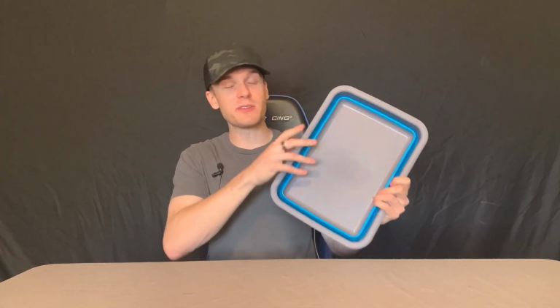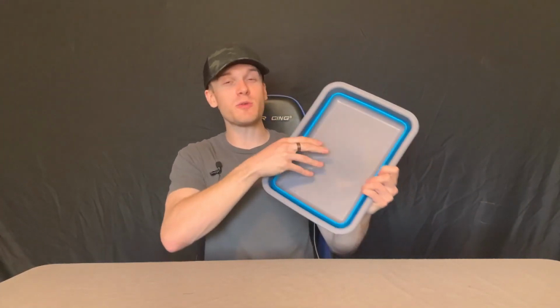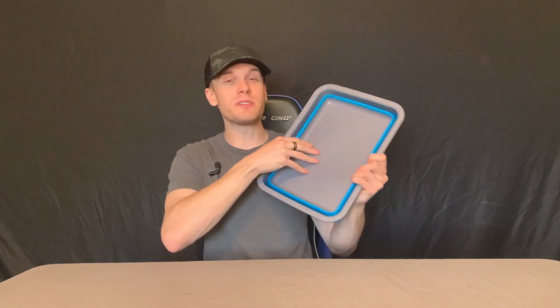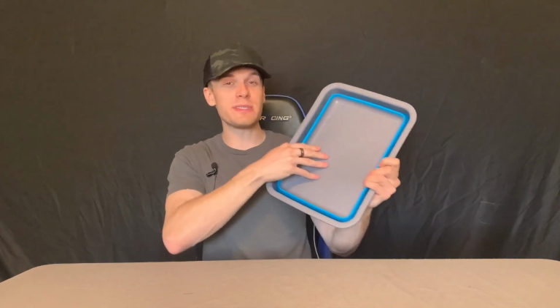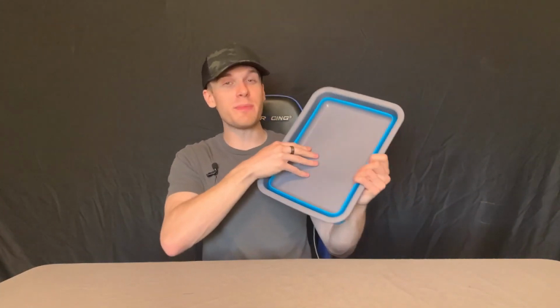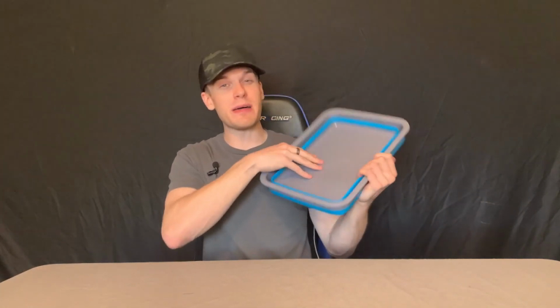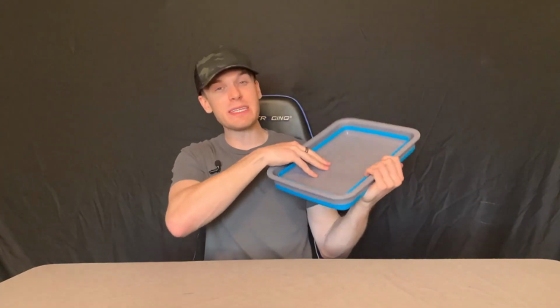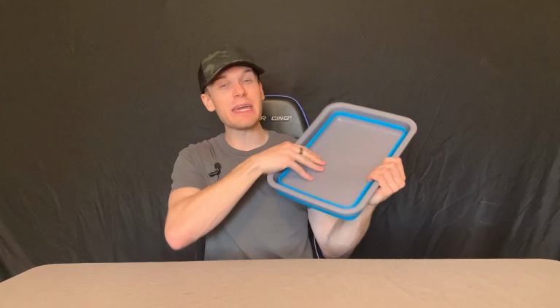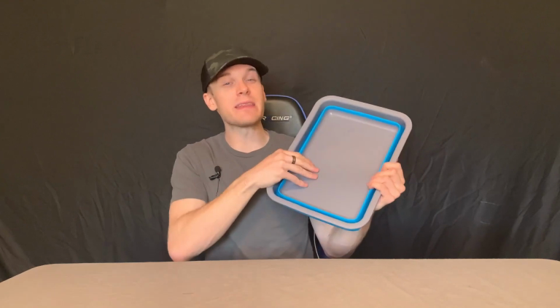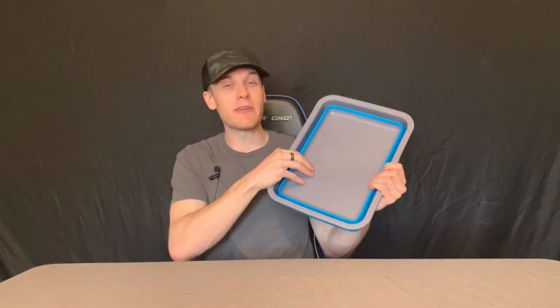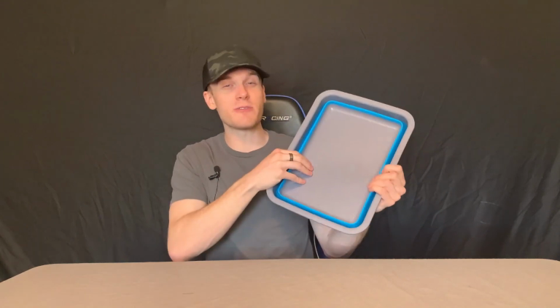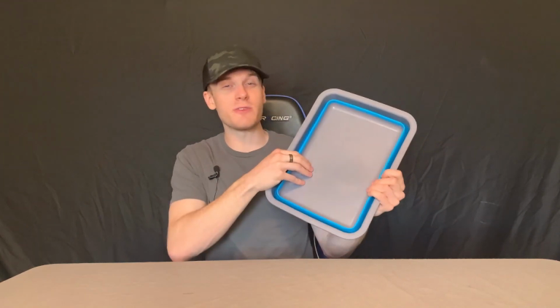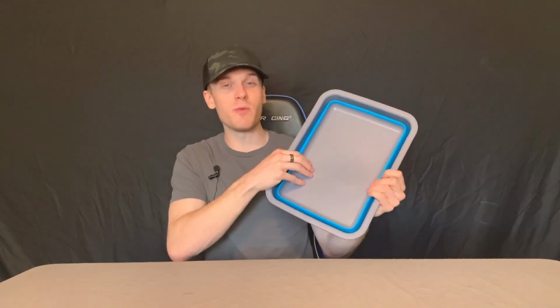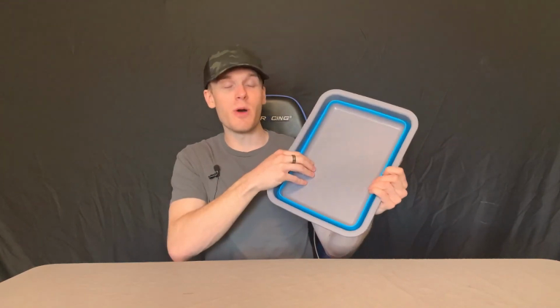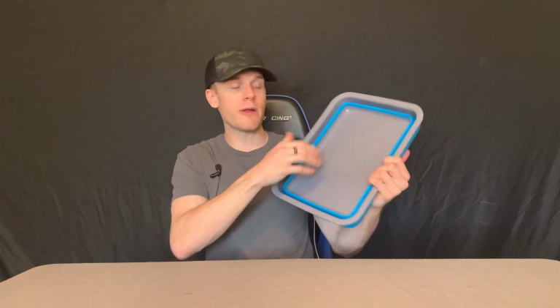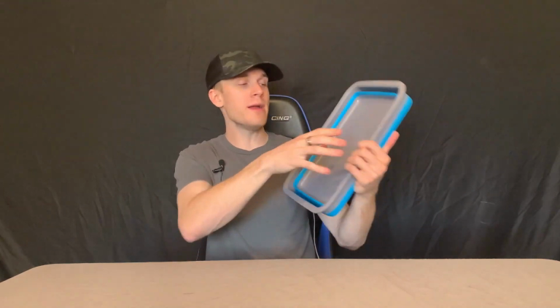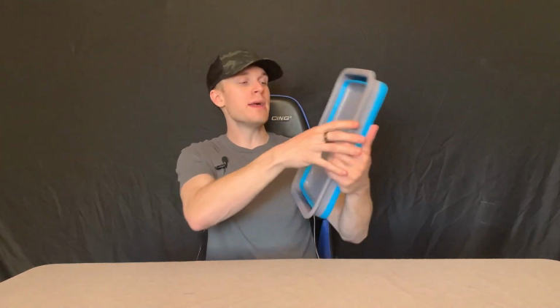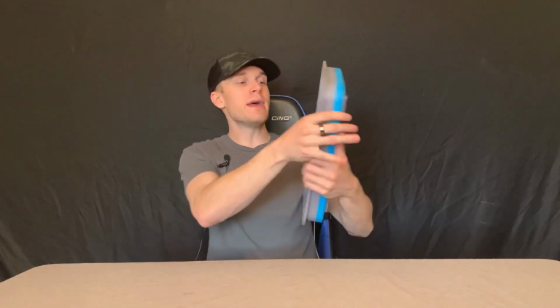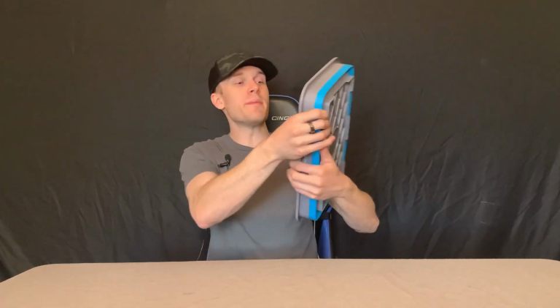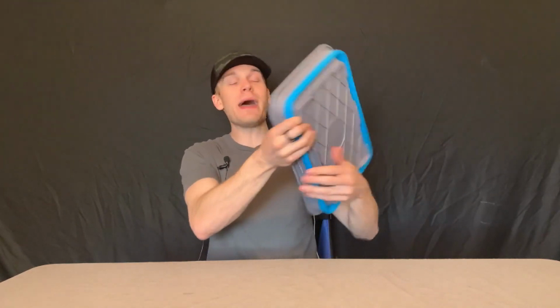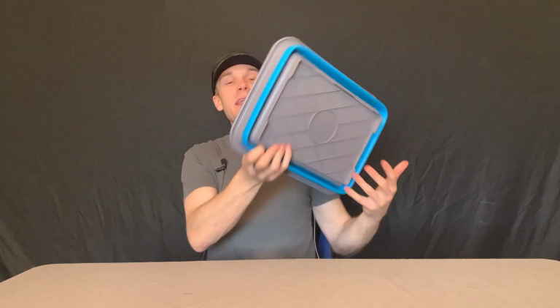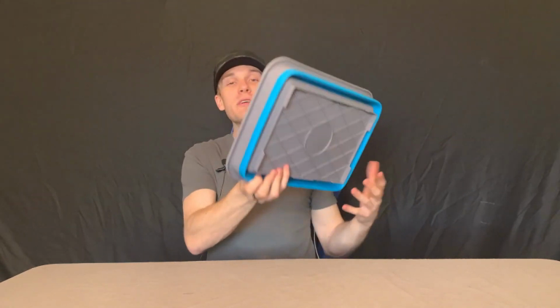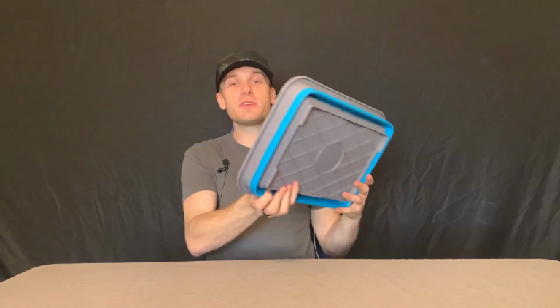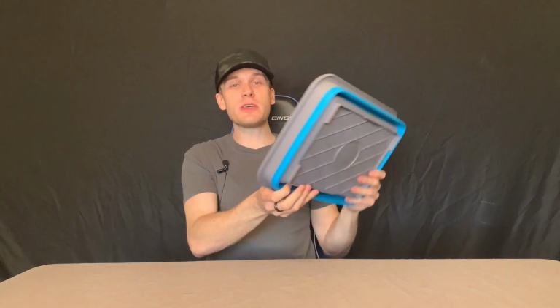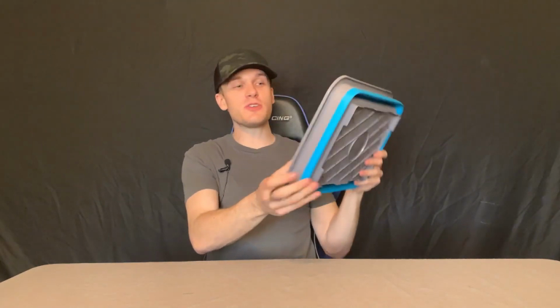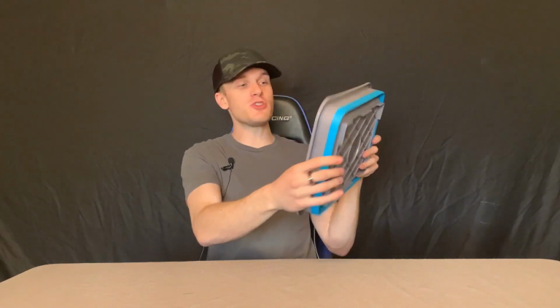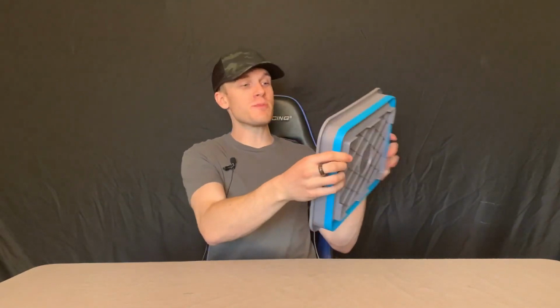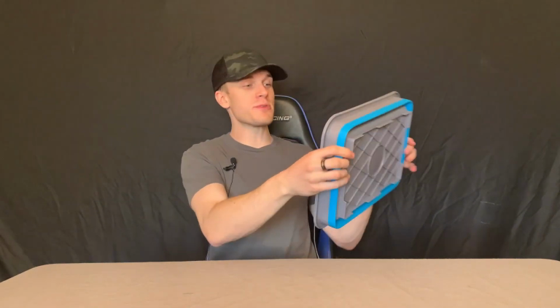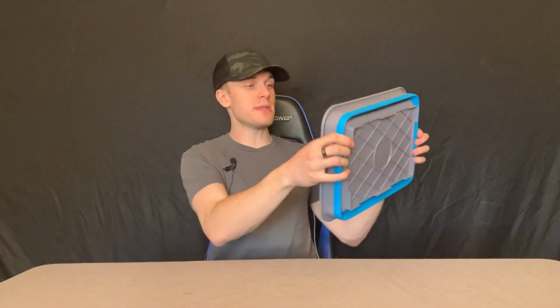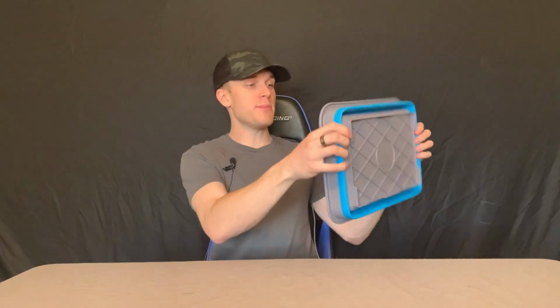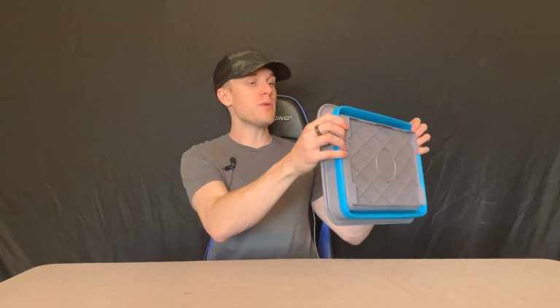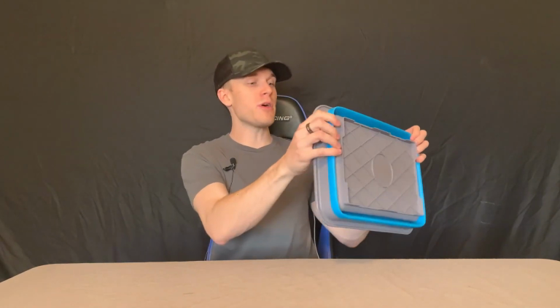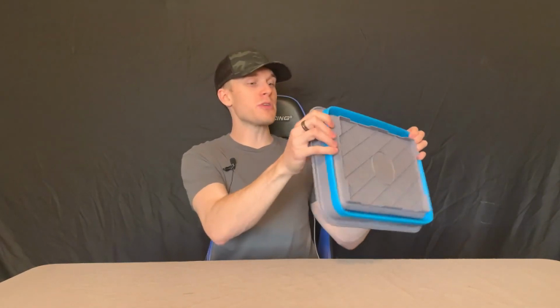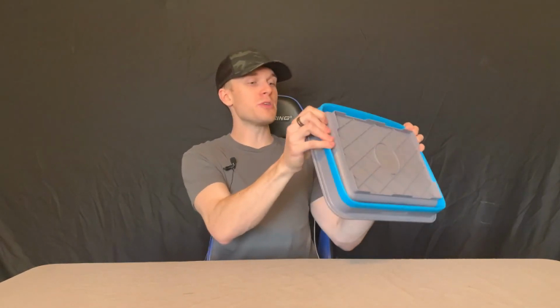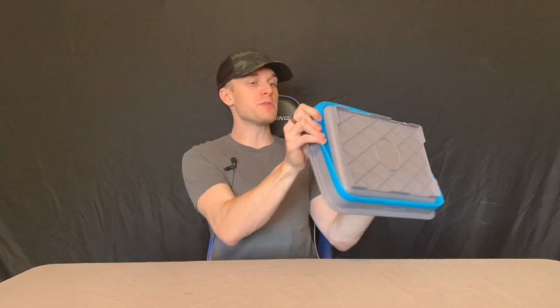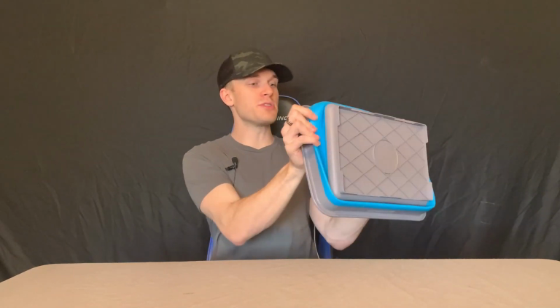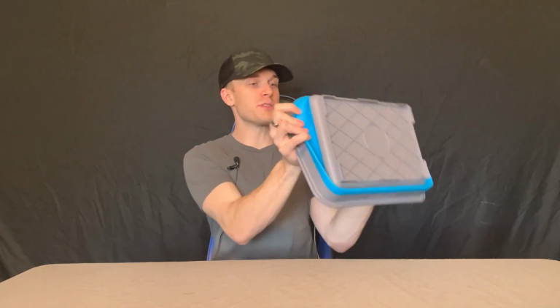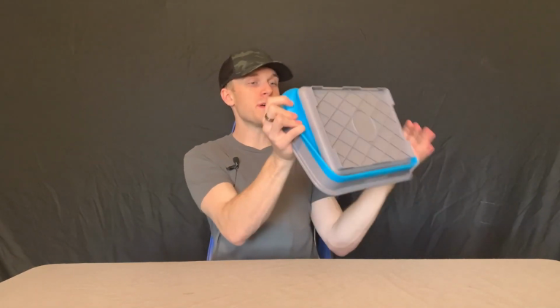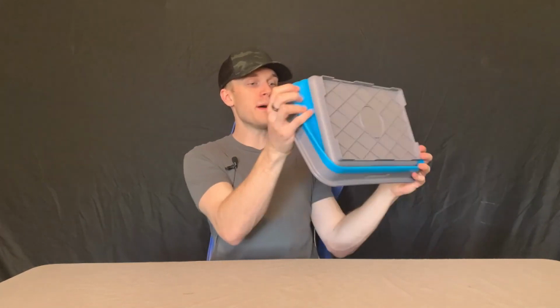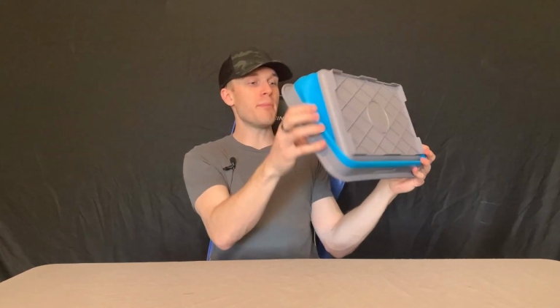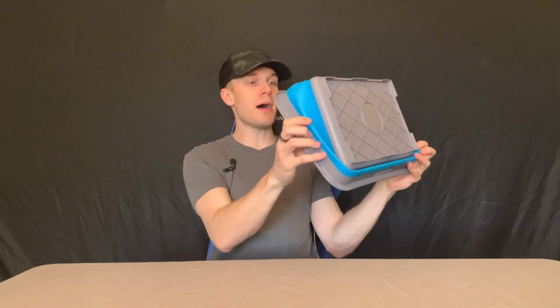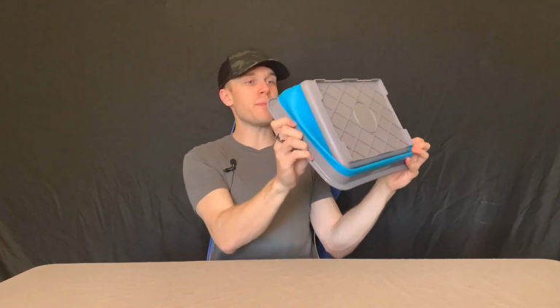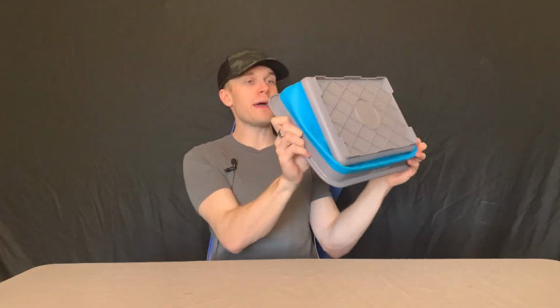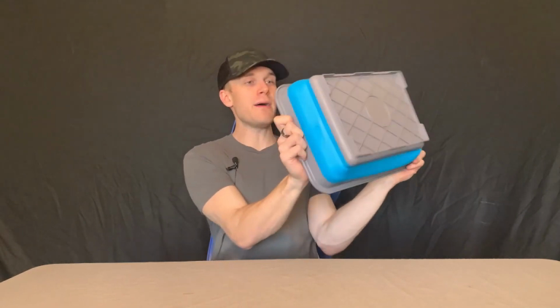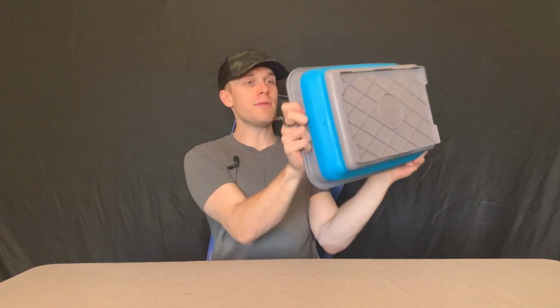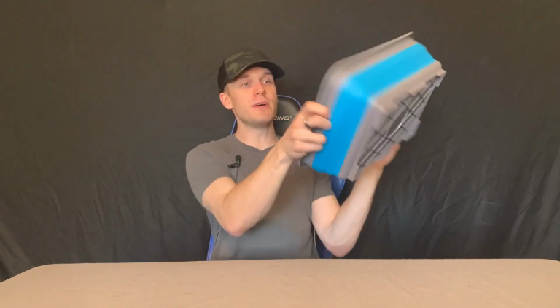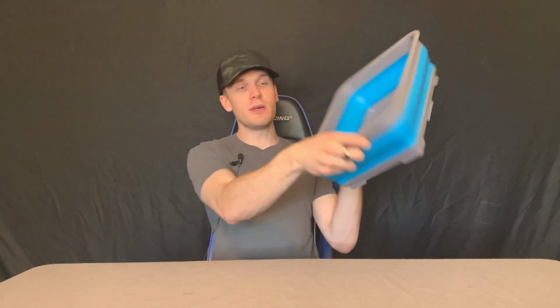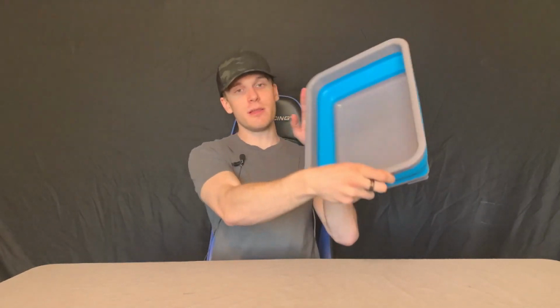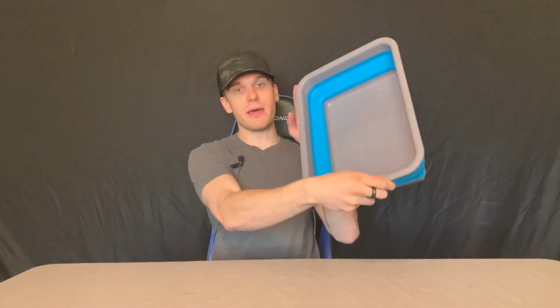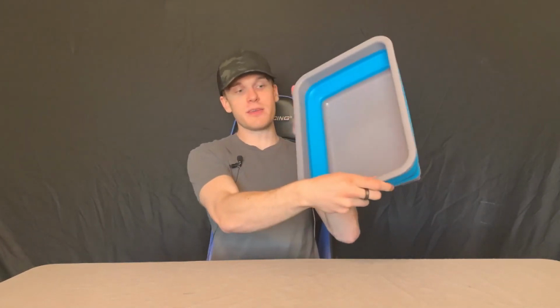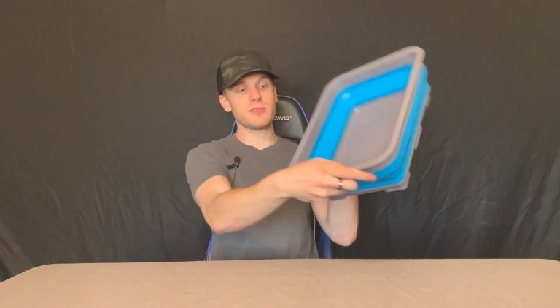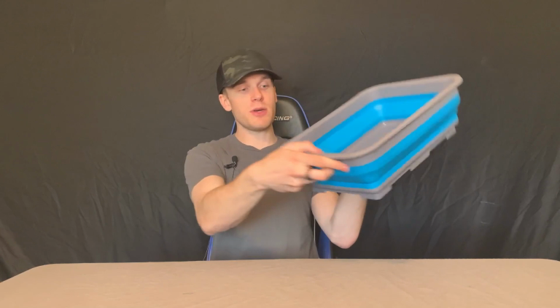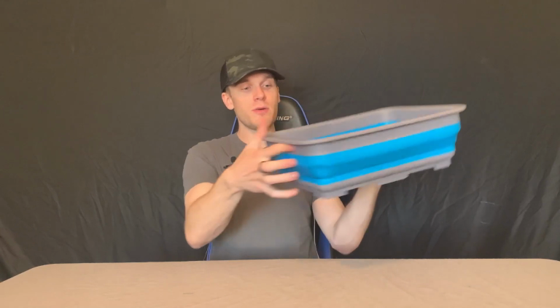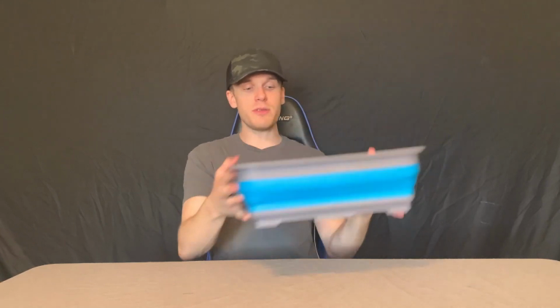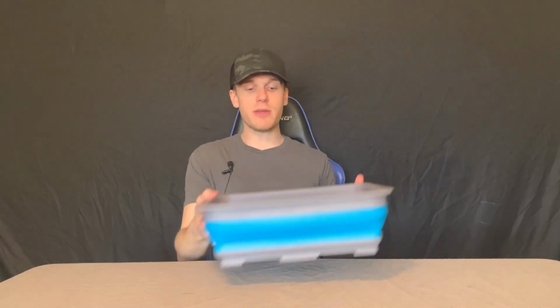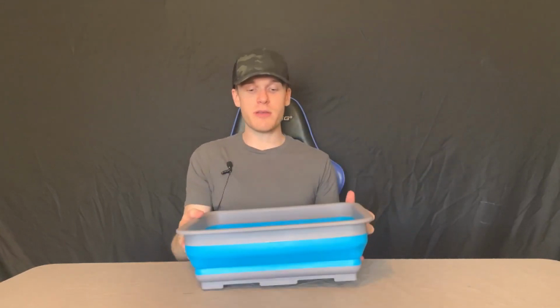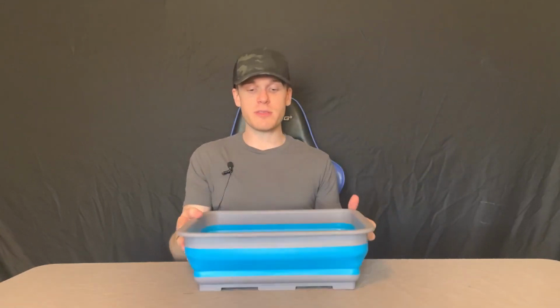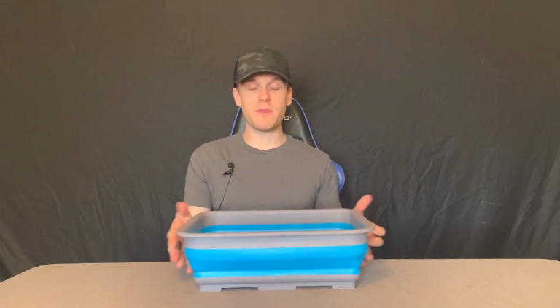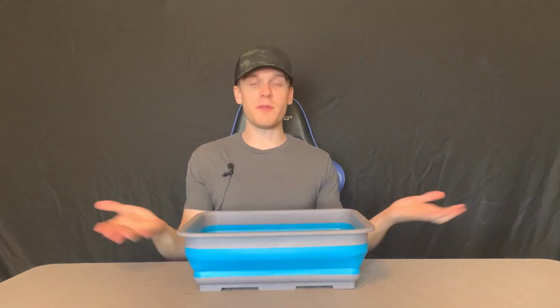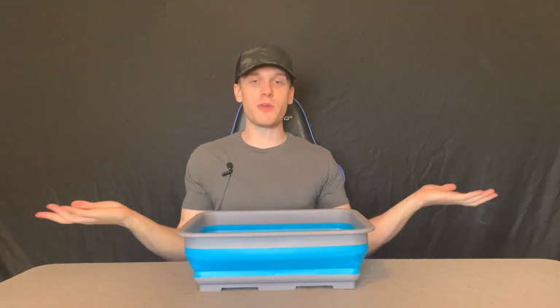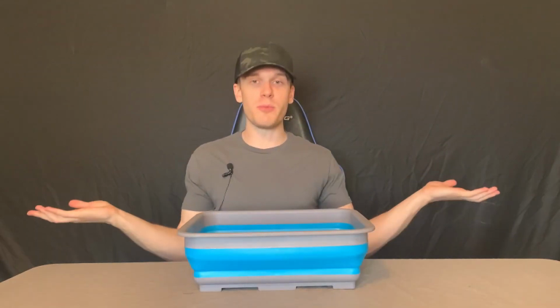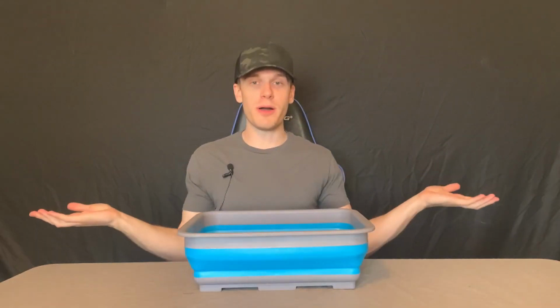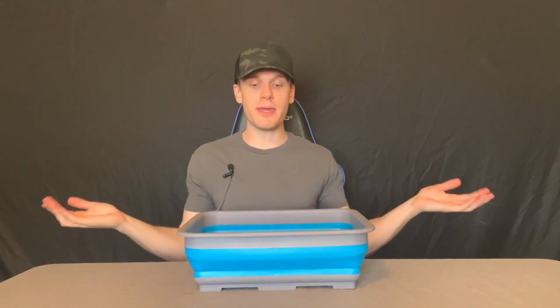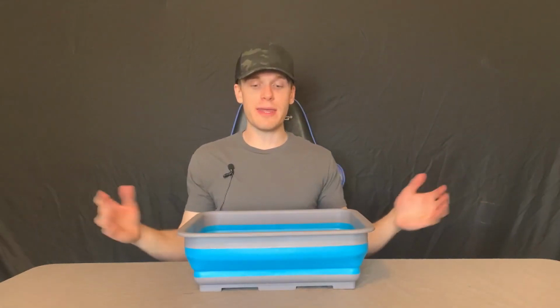This holds about 10 liters of water. How to use it is super simple — all you do is just pop it out like so, and you get yourself a little bucket.